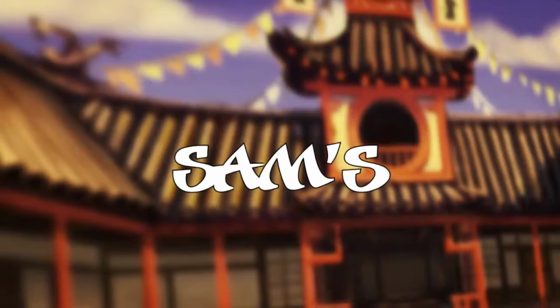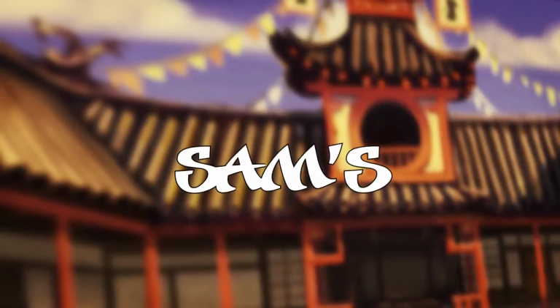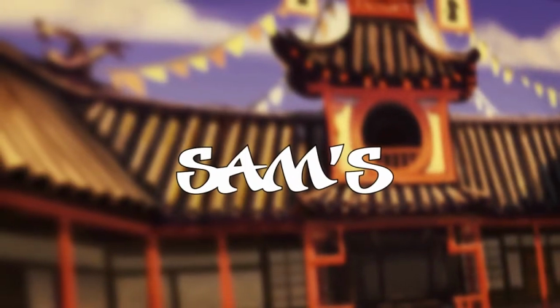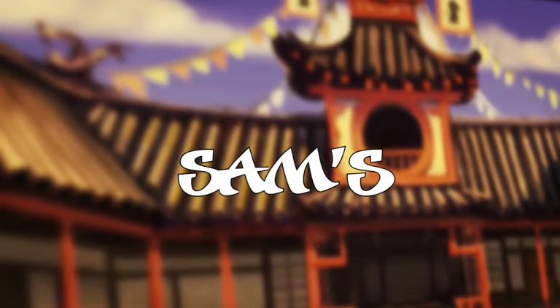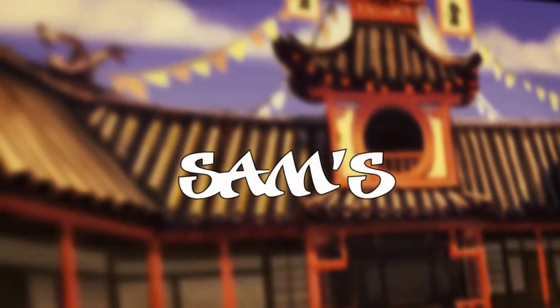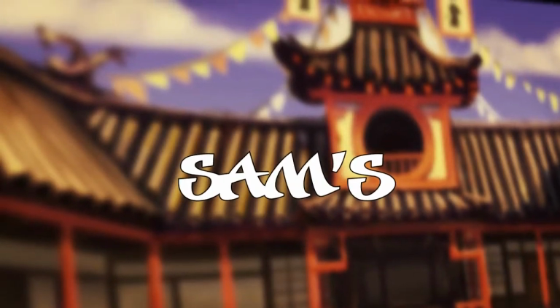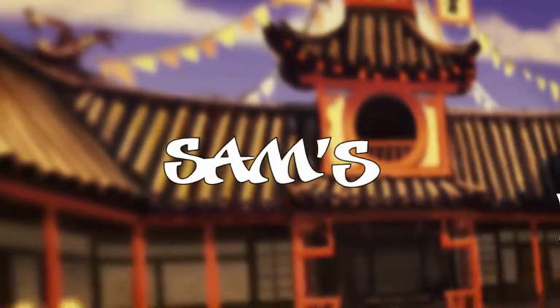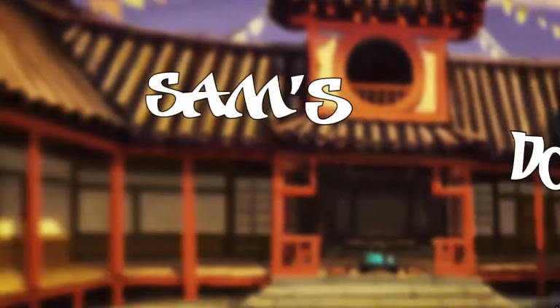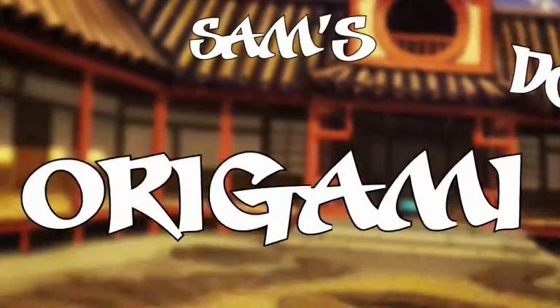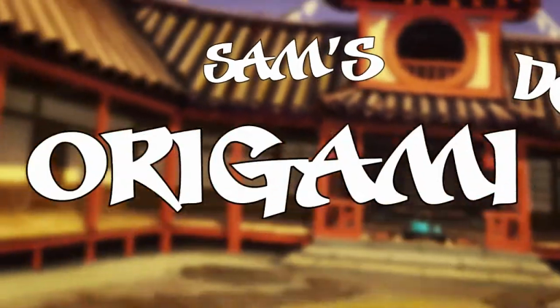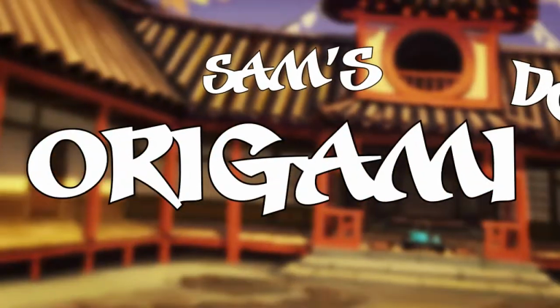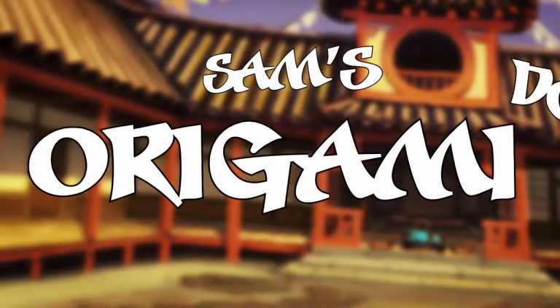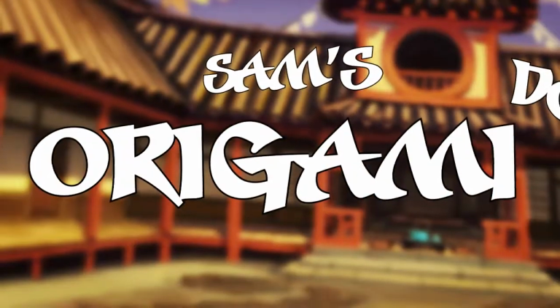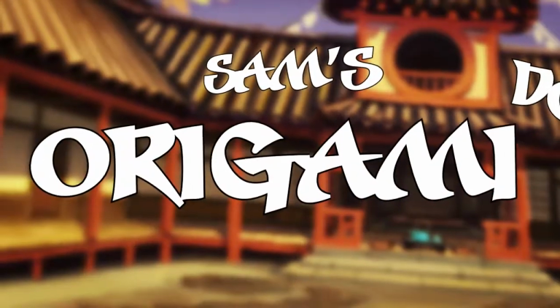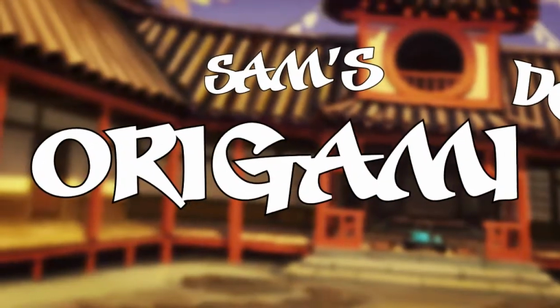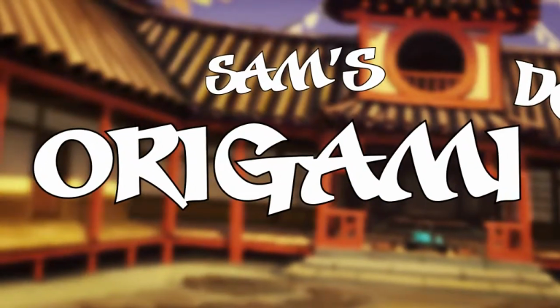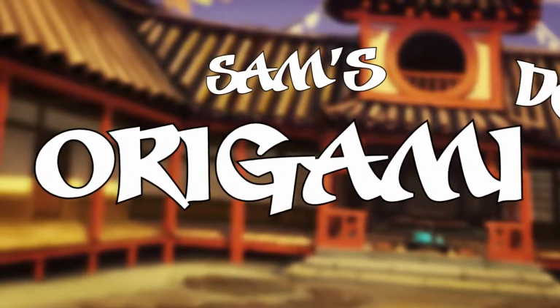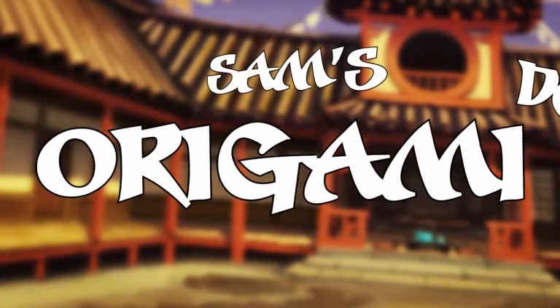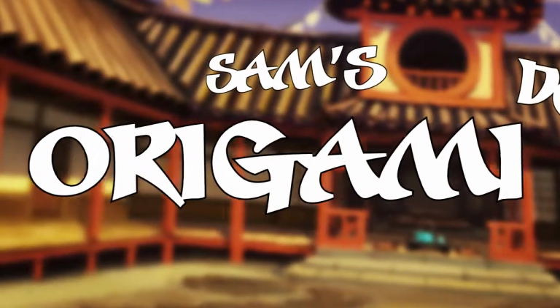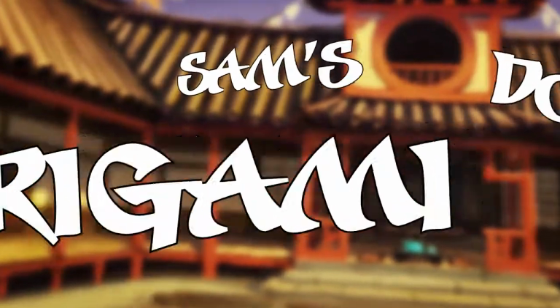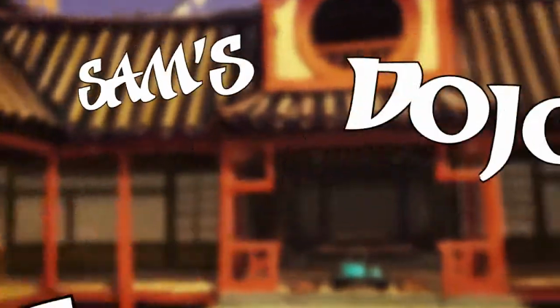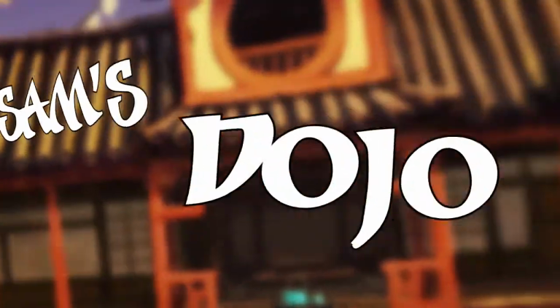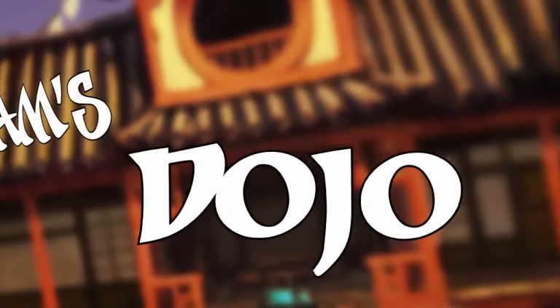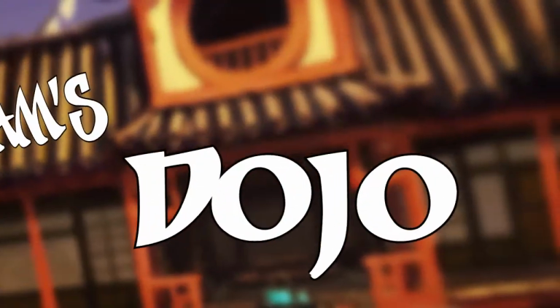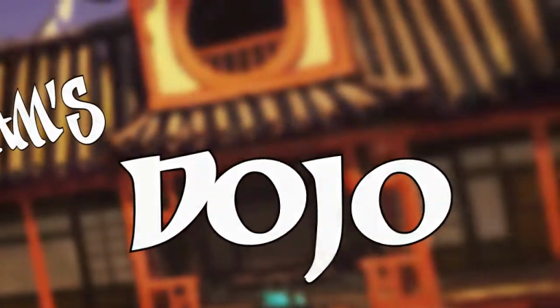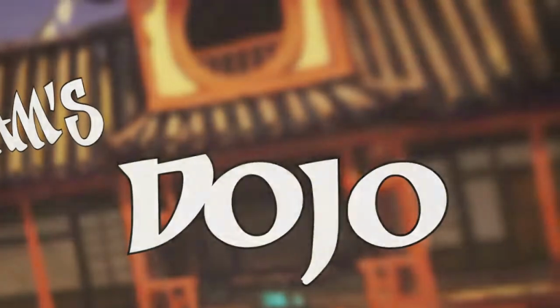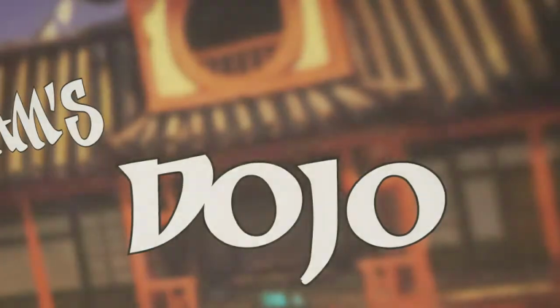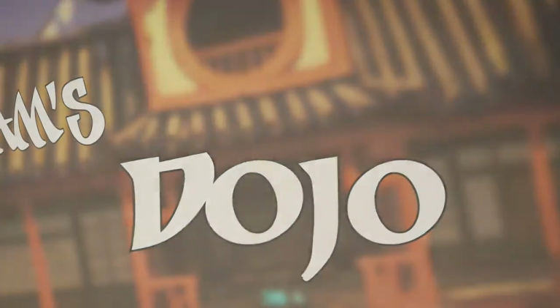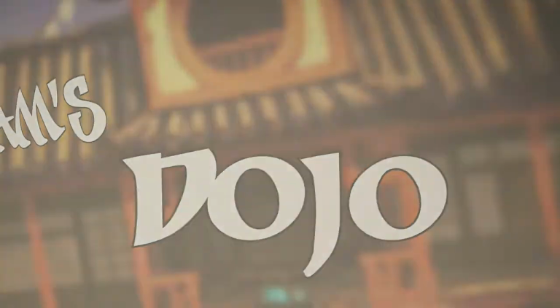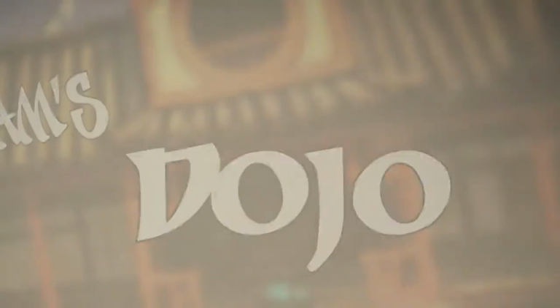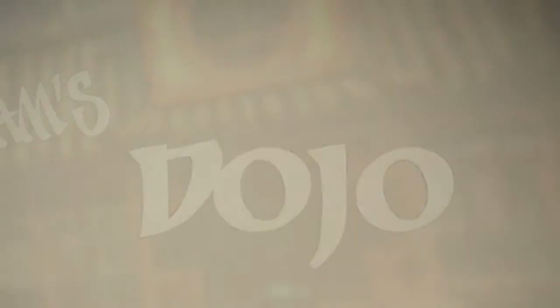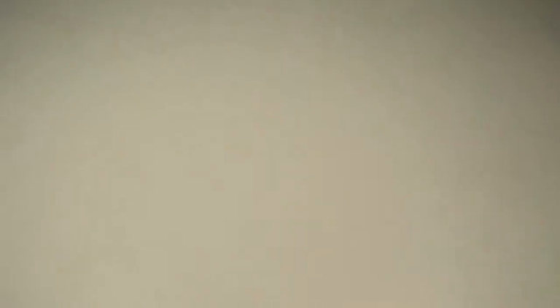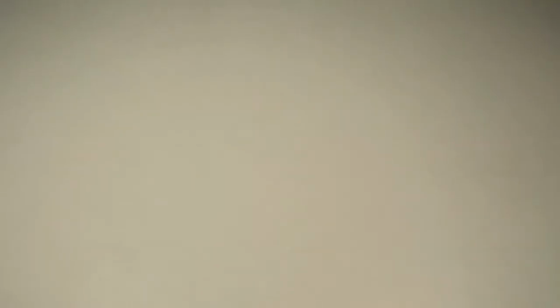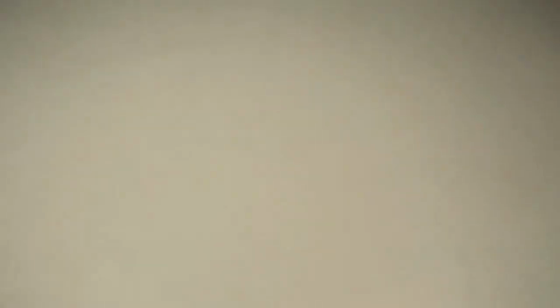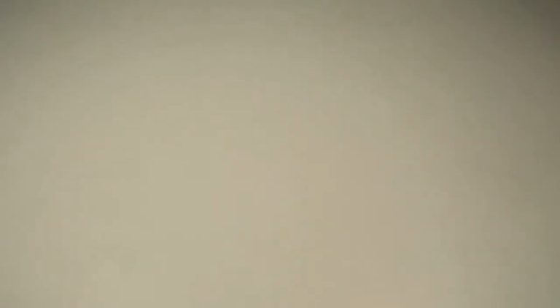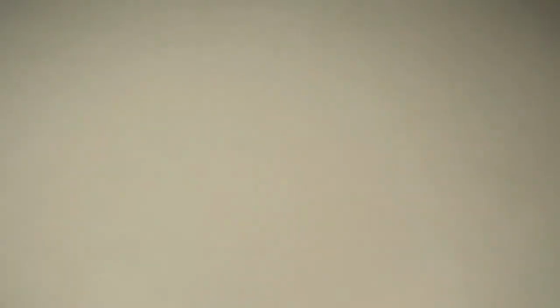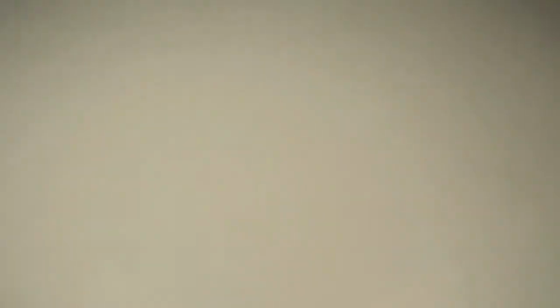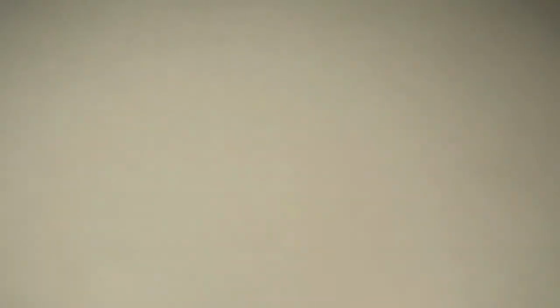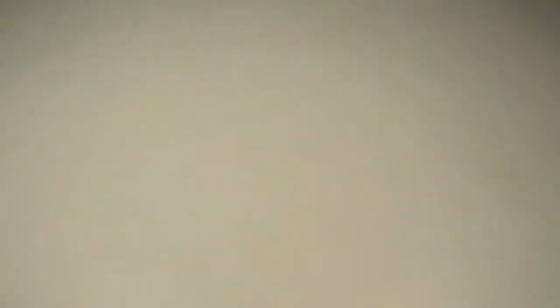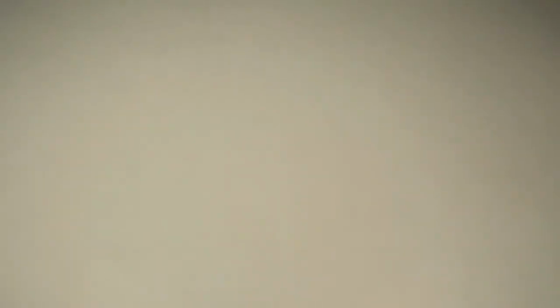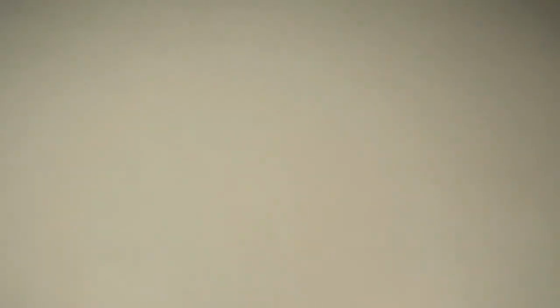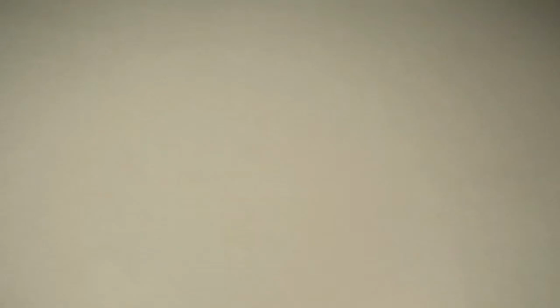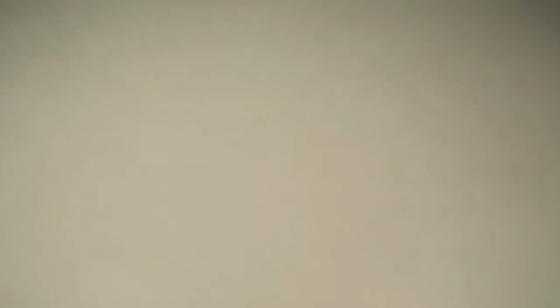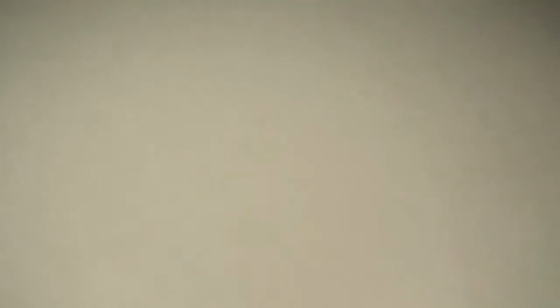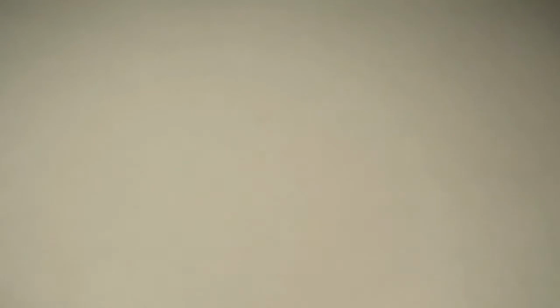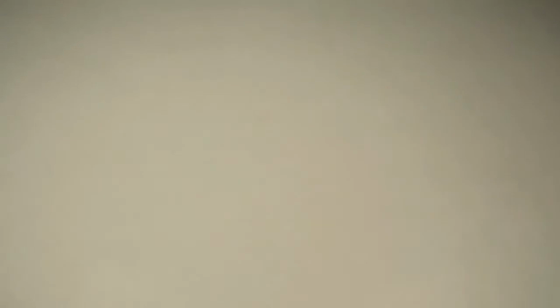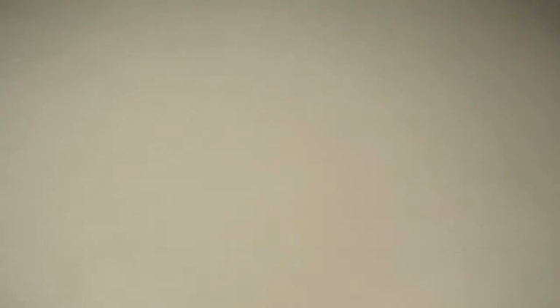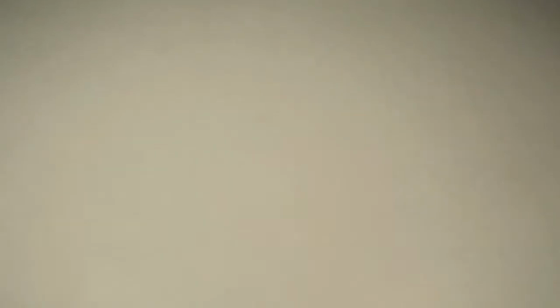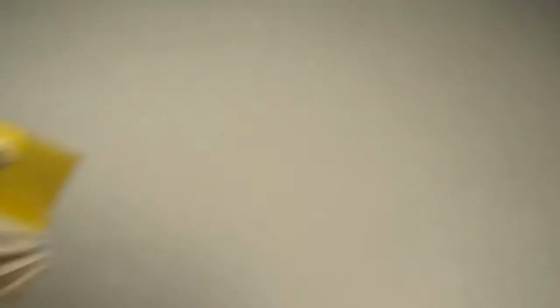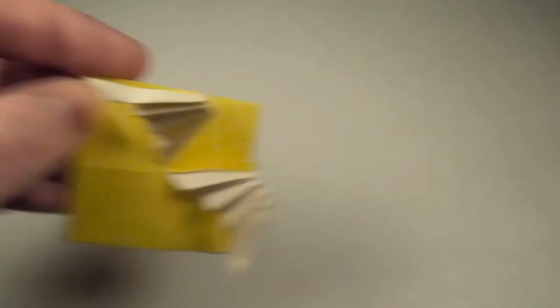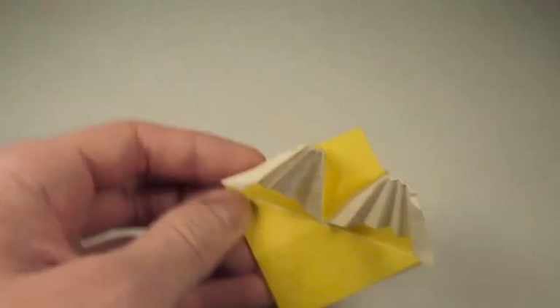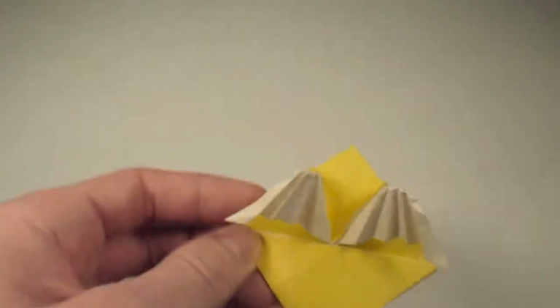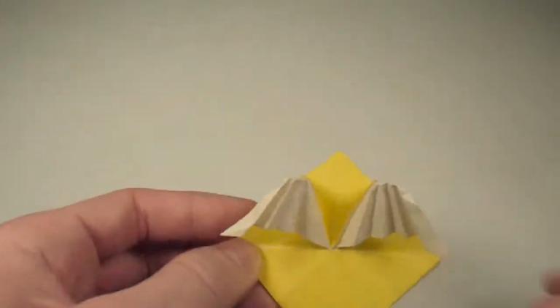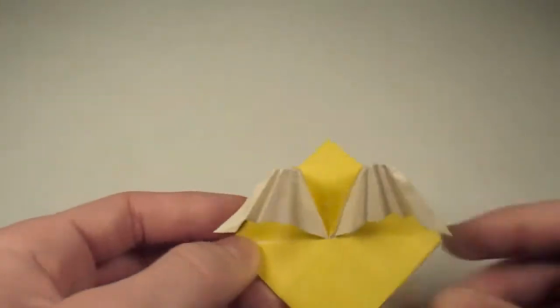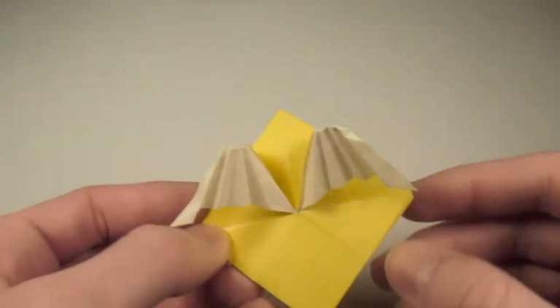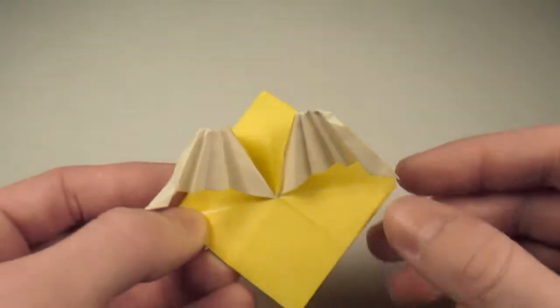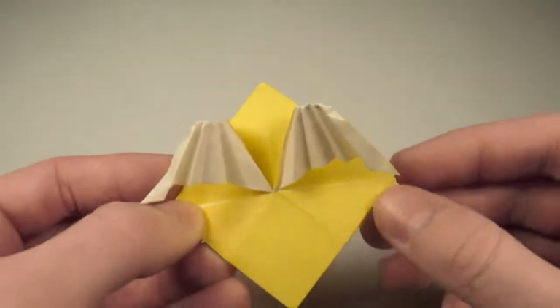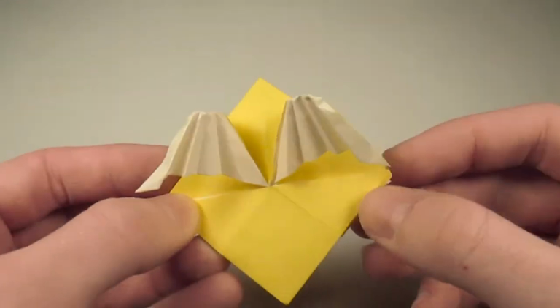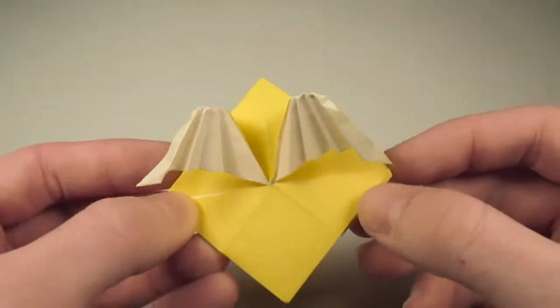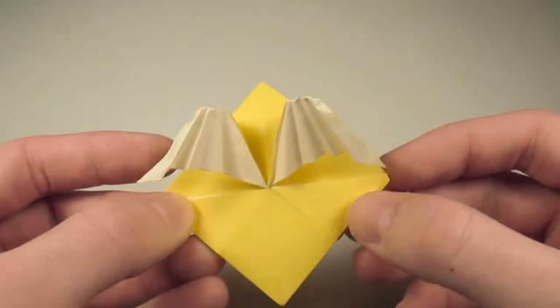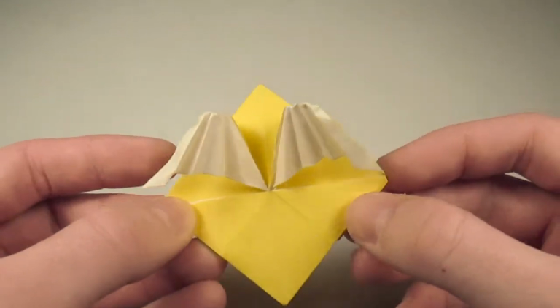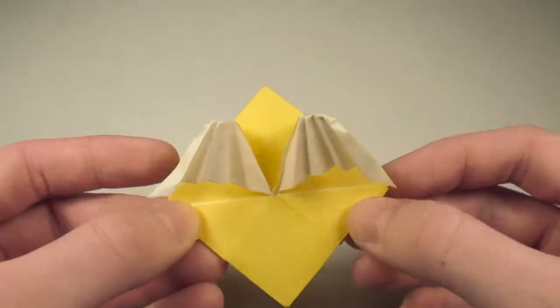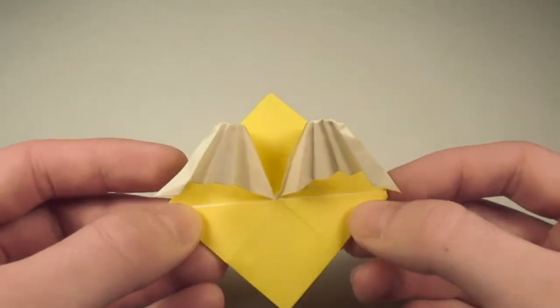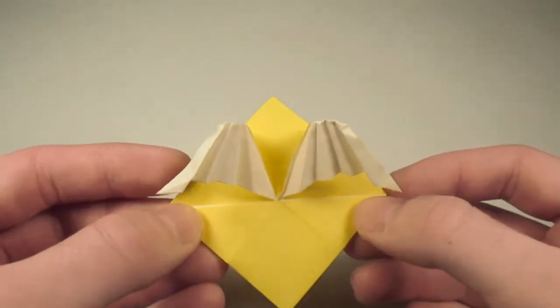Hey, what's up? I am Sam, and welcome to my Origami Dojo. So today, we're going to be taking a look at making some Origami Air Mail.